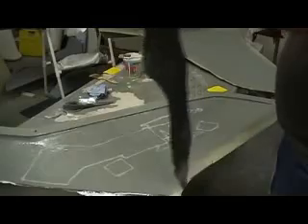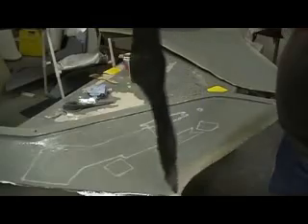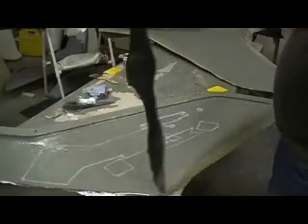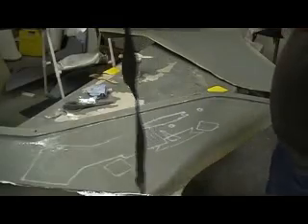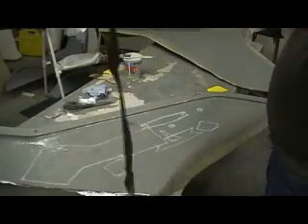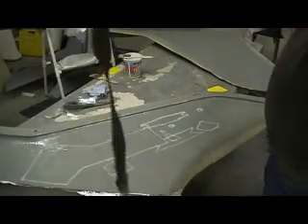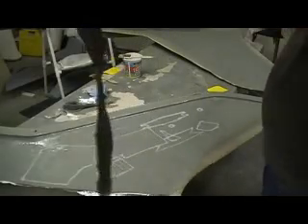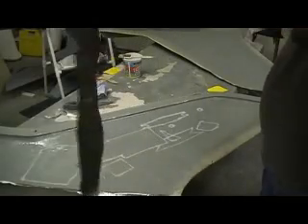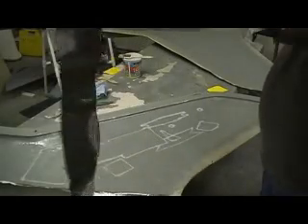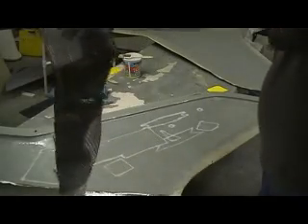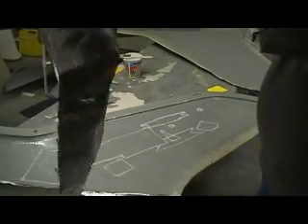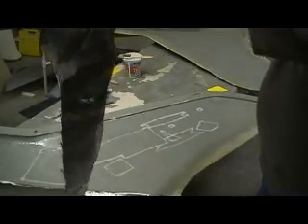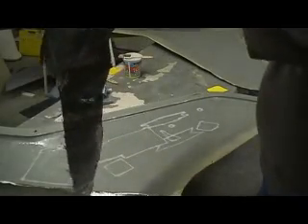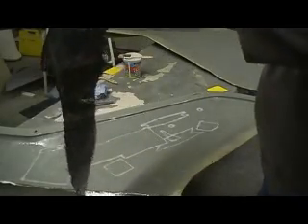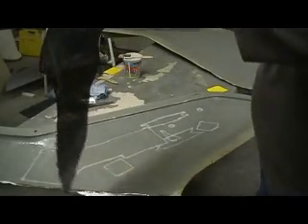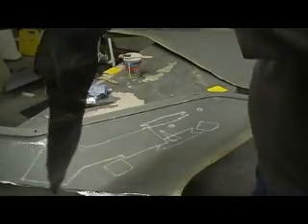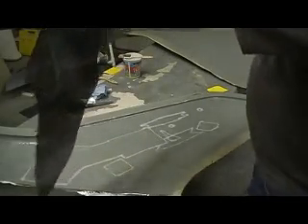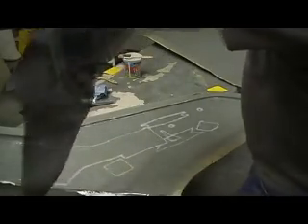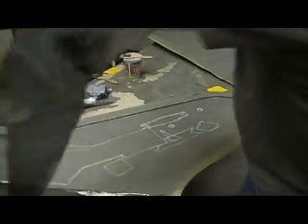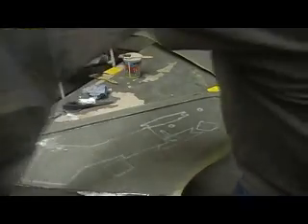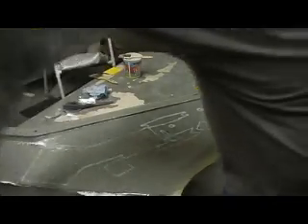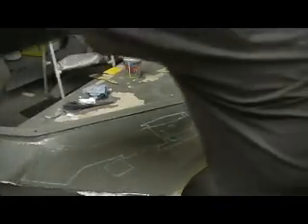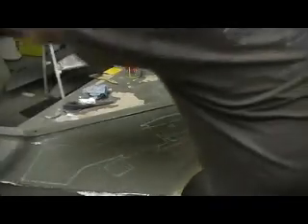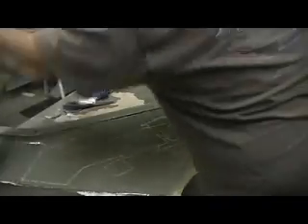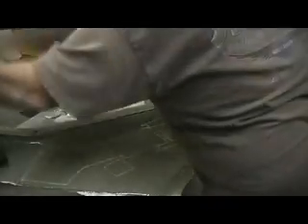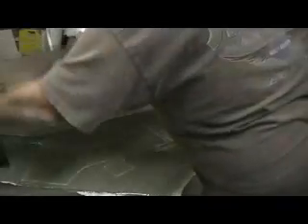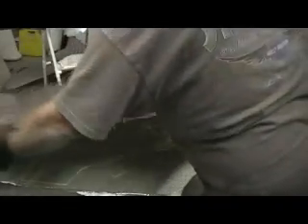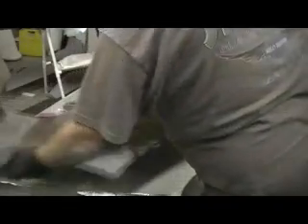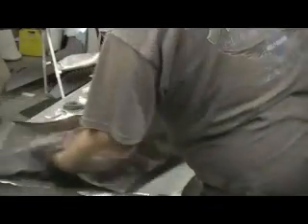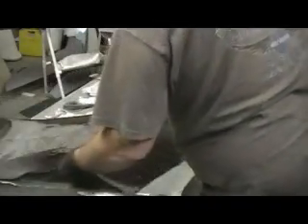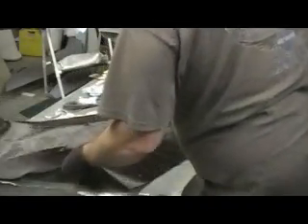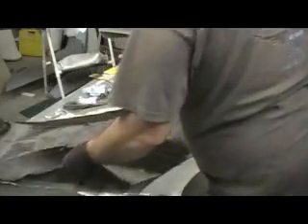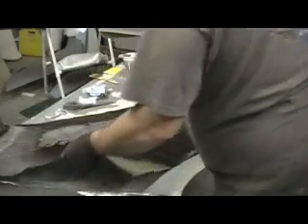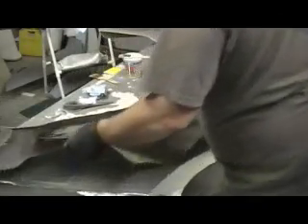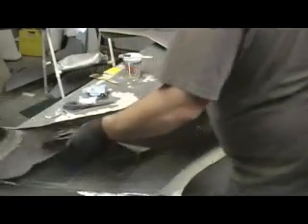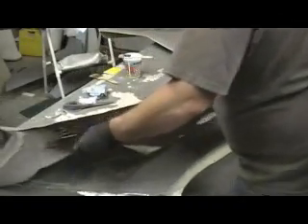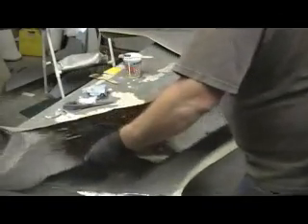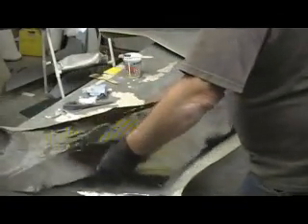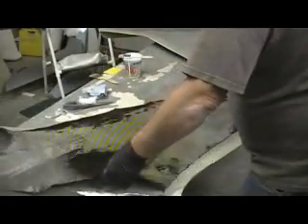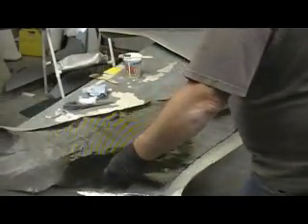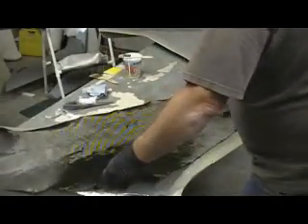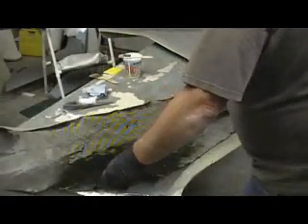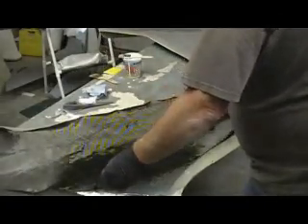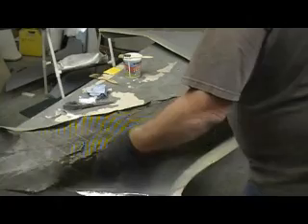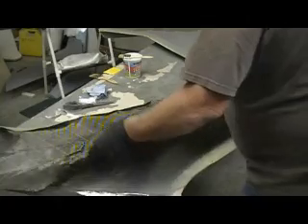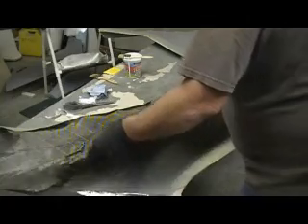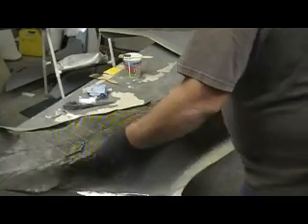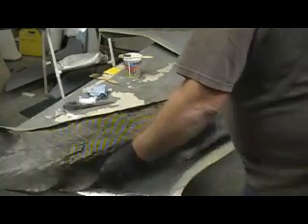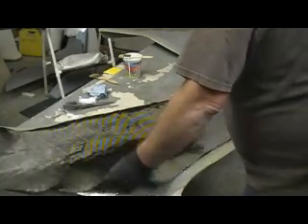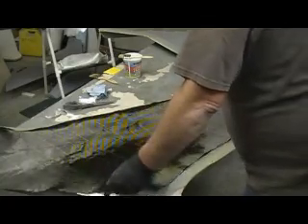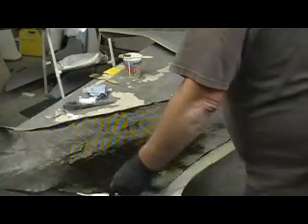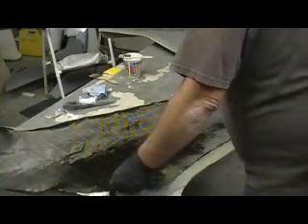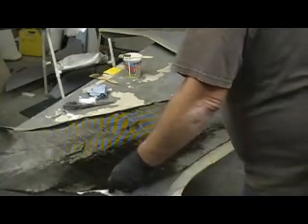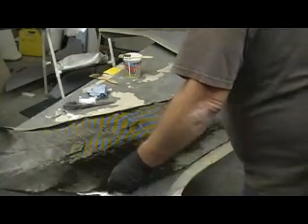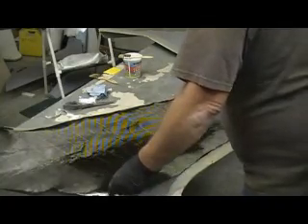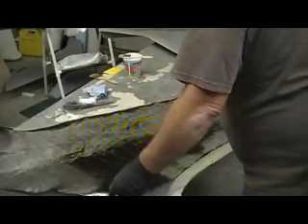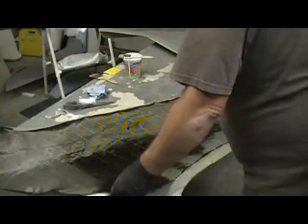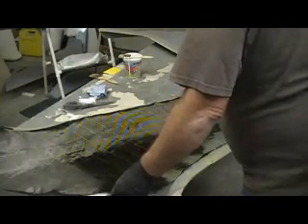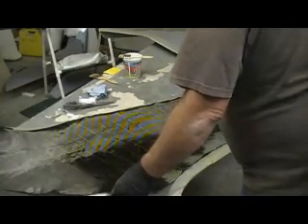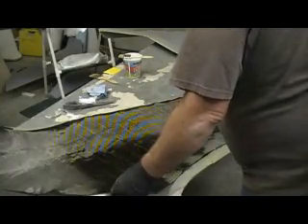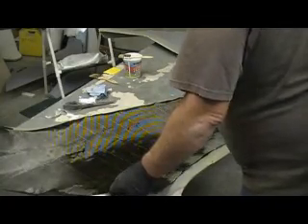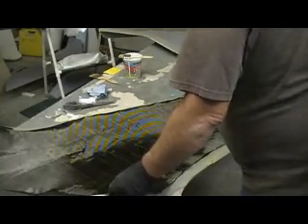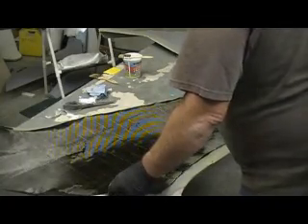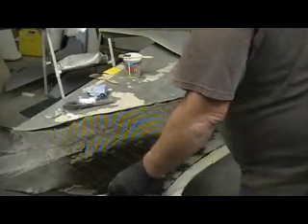Hey everybody, welcome back. Step 2: layer of carbon fiber.